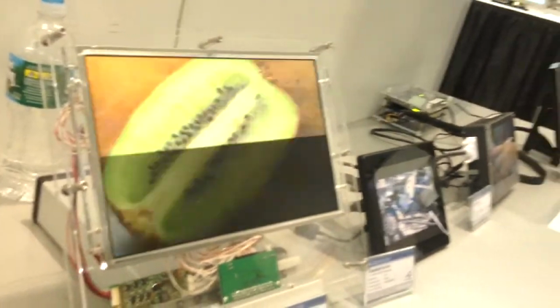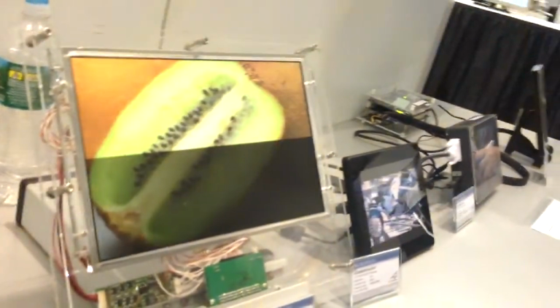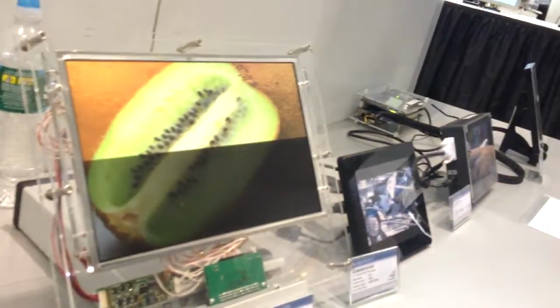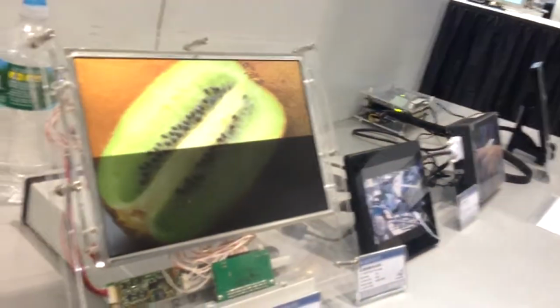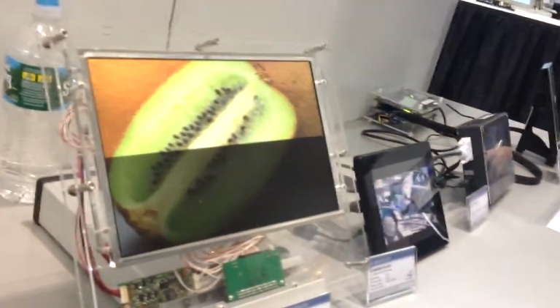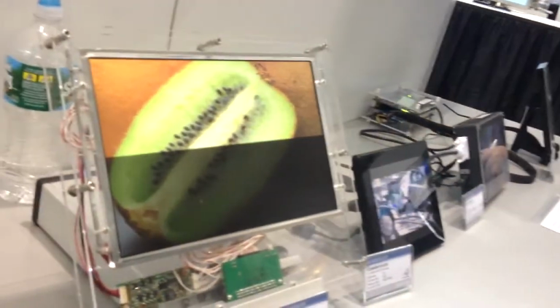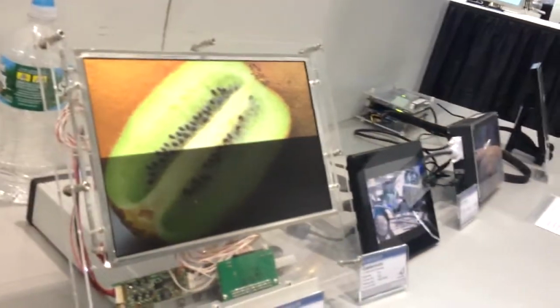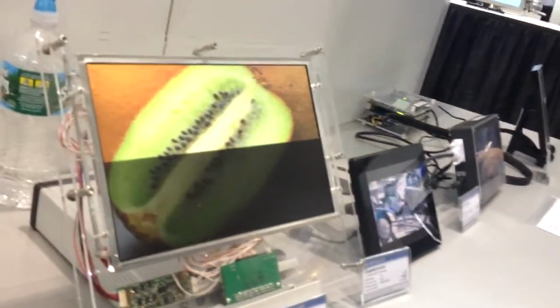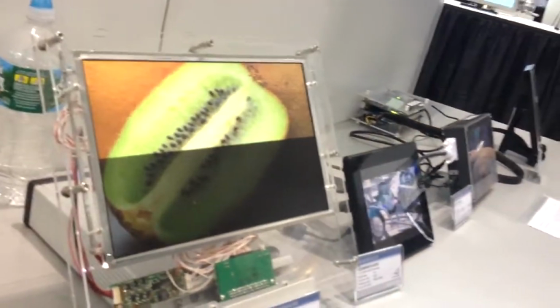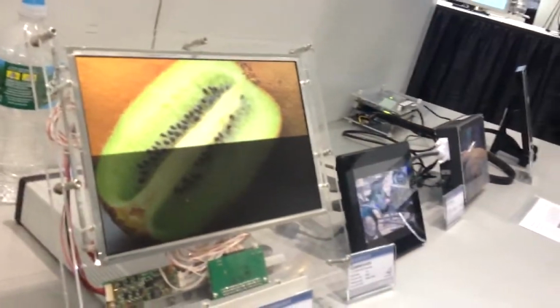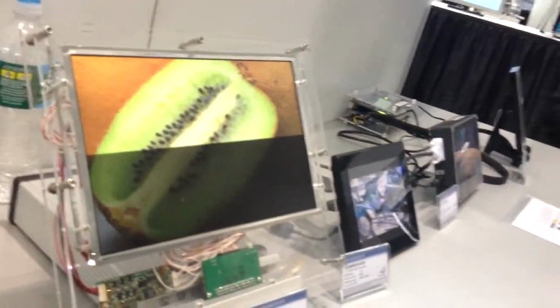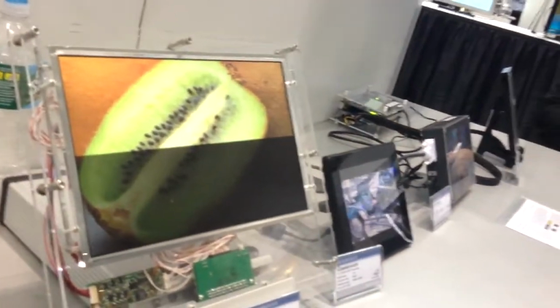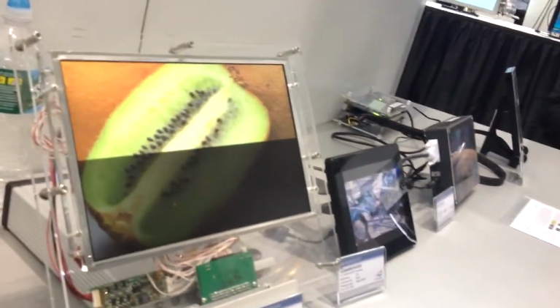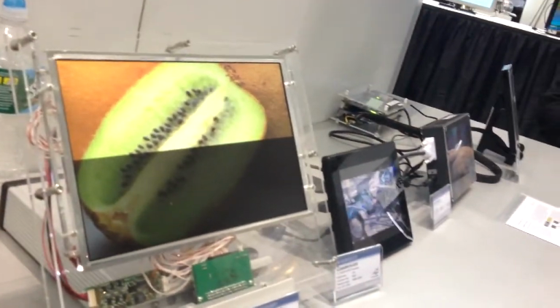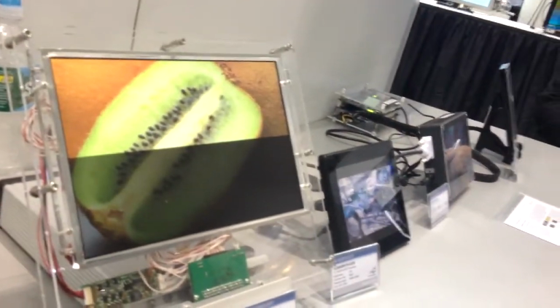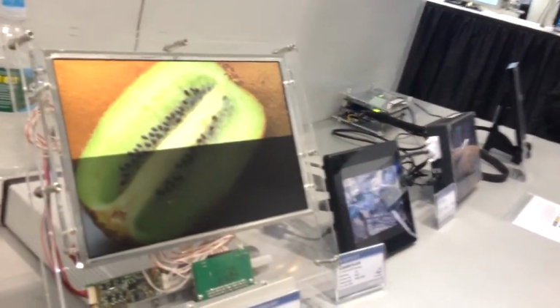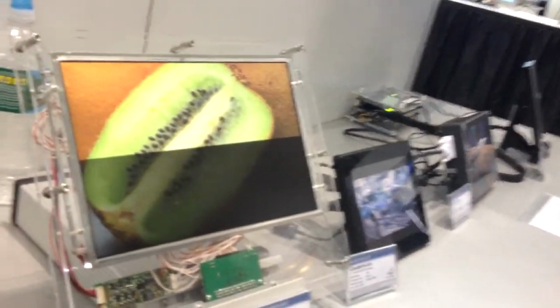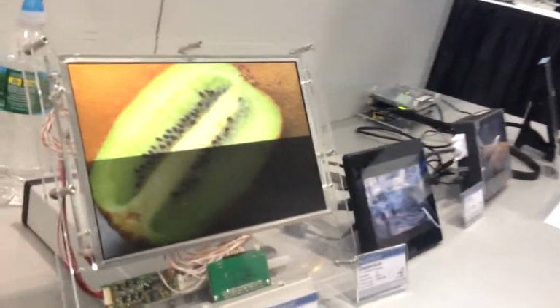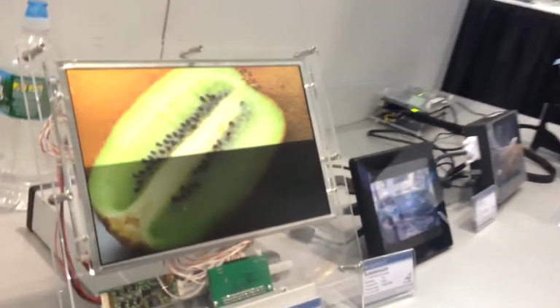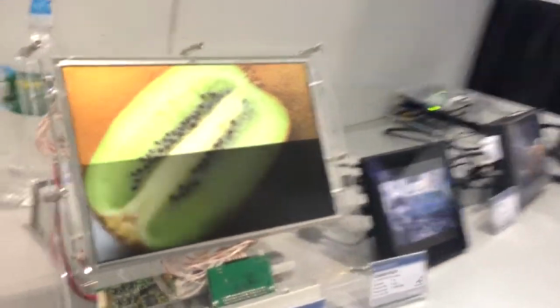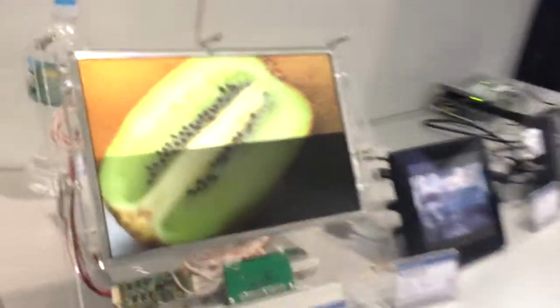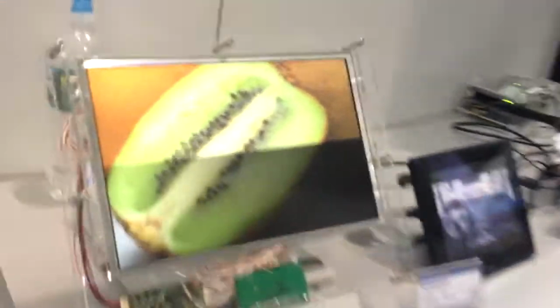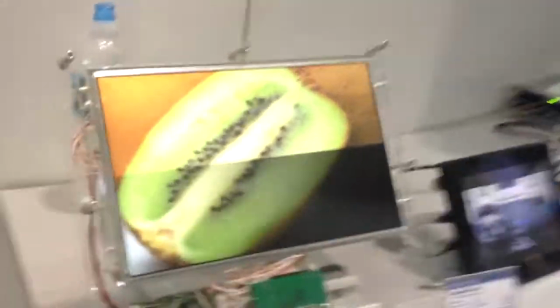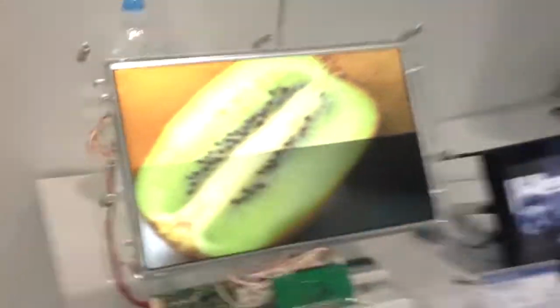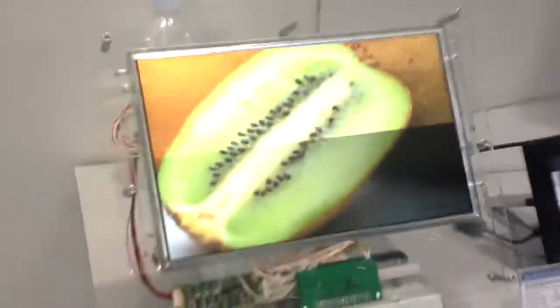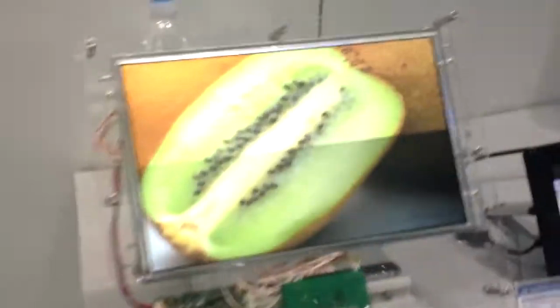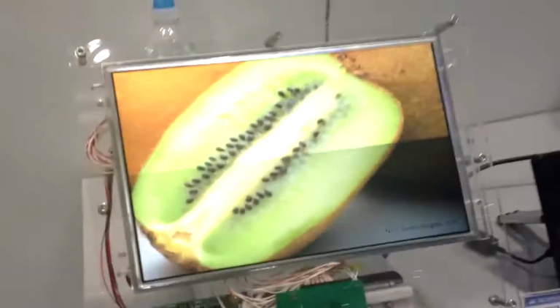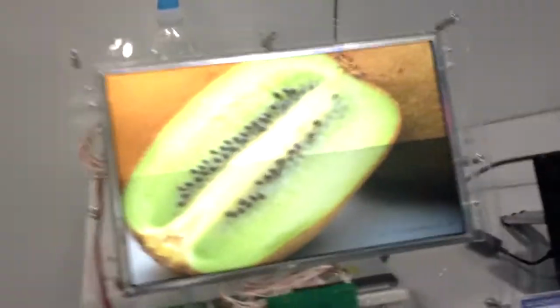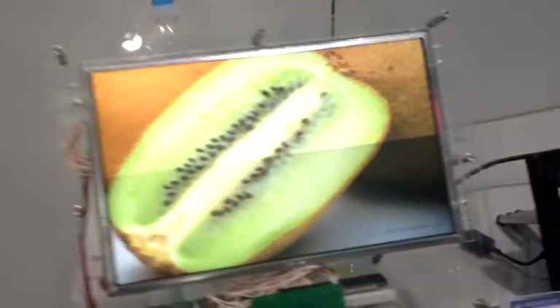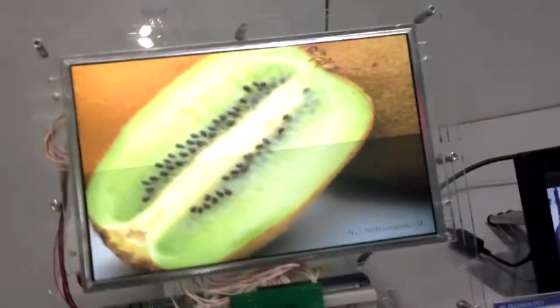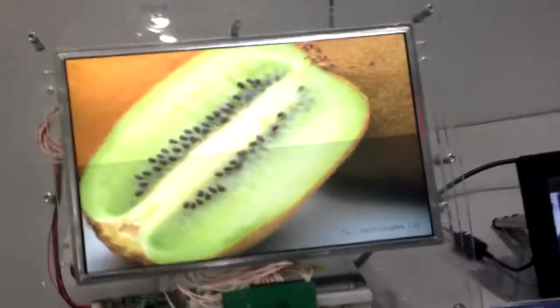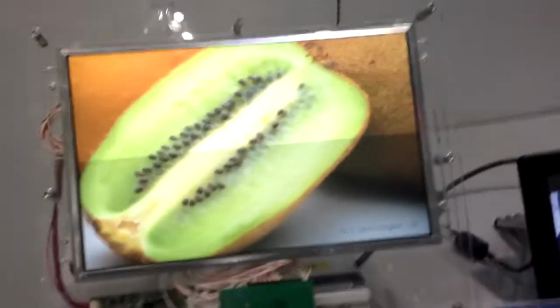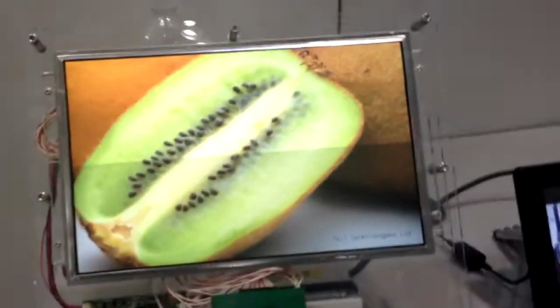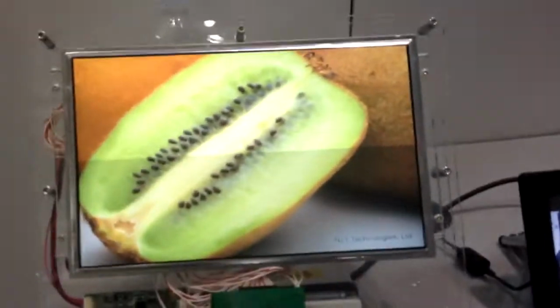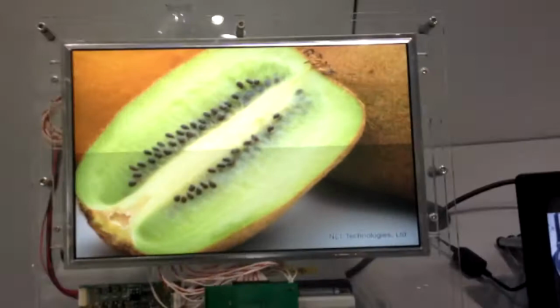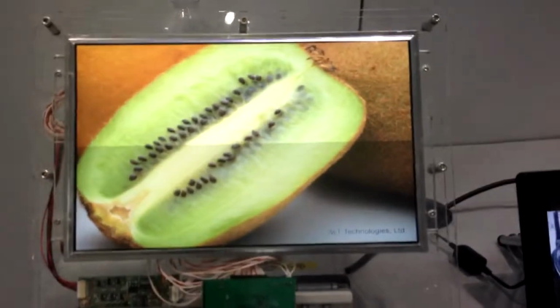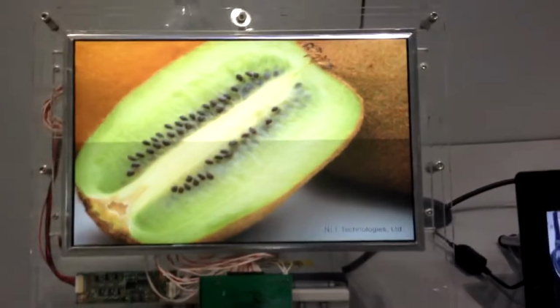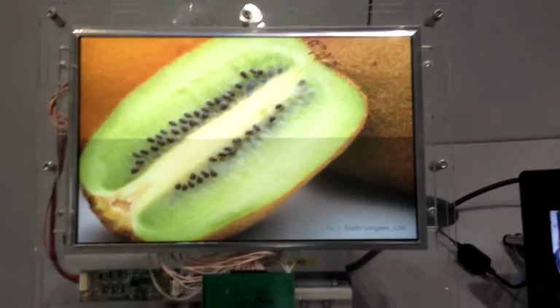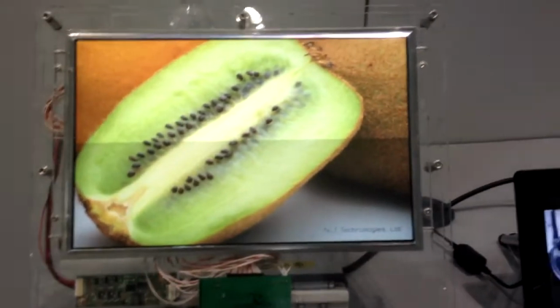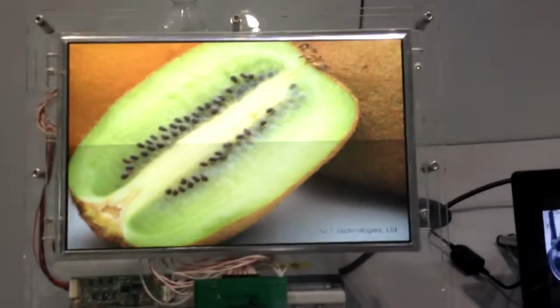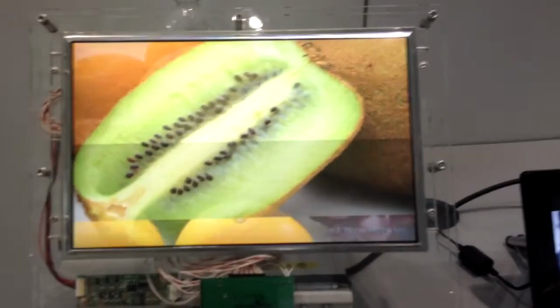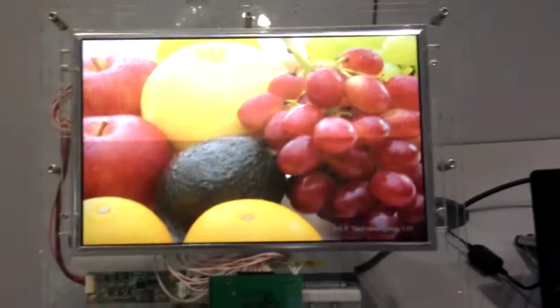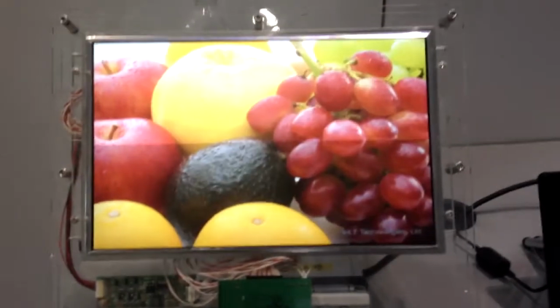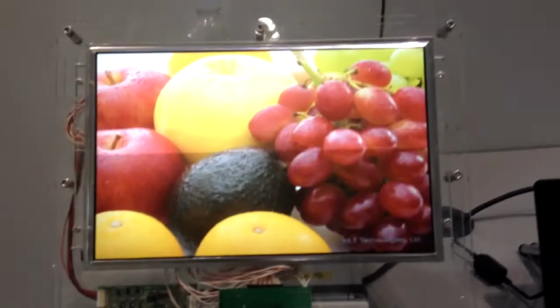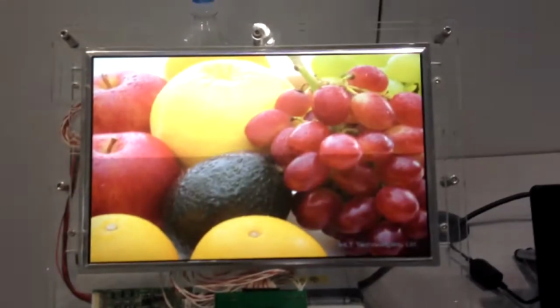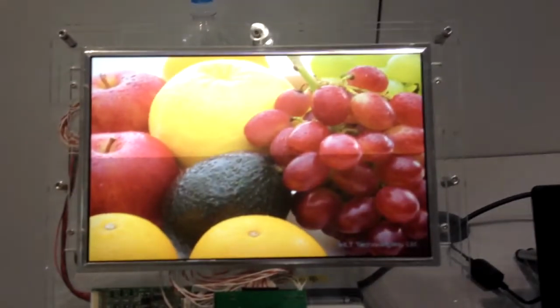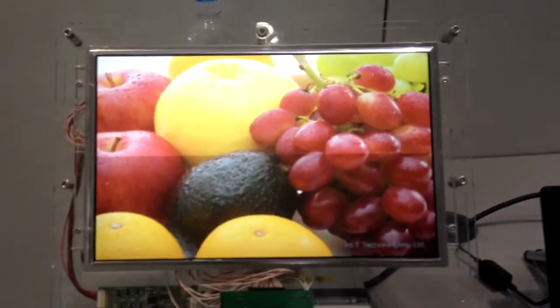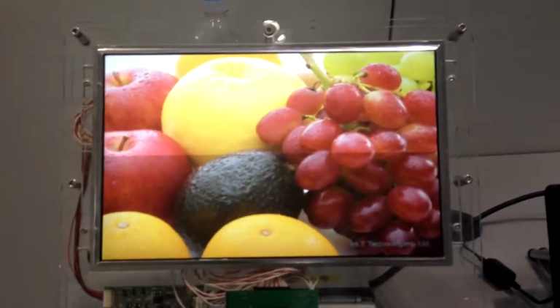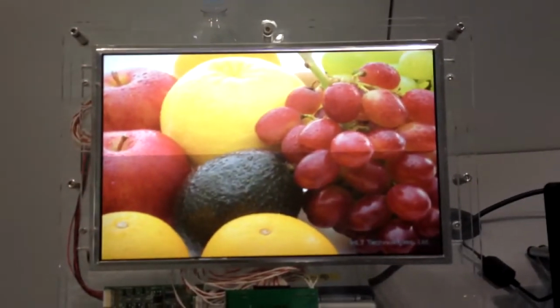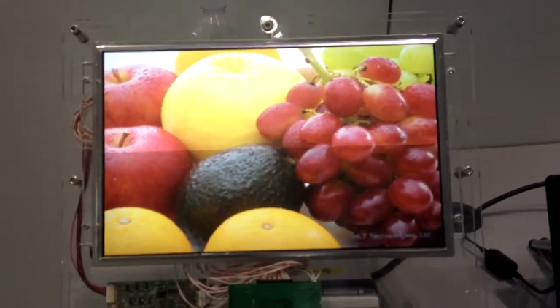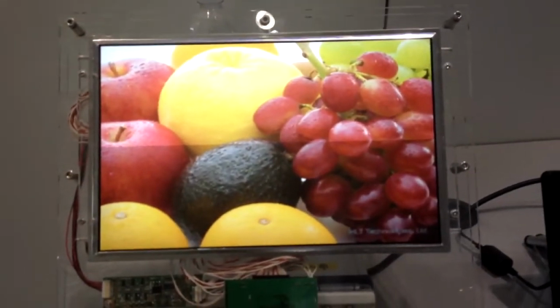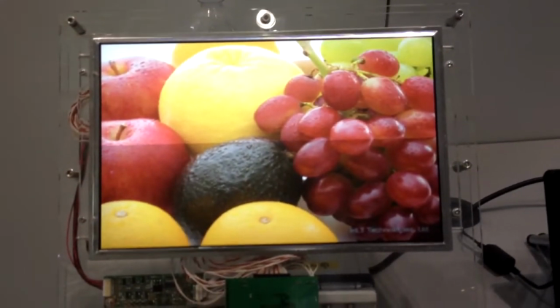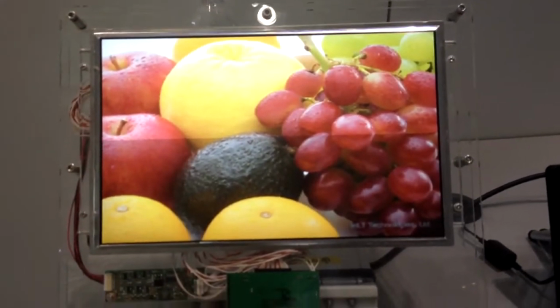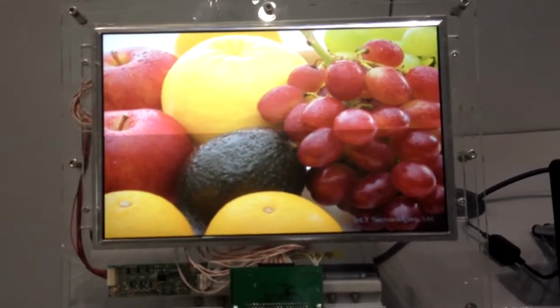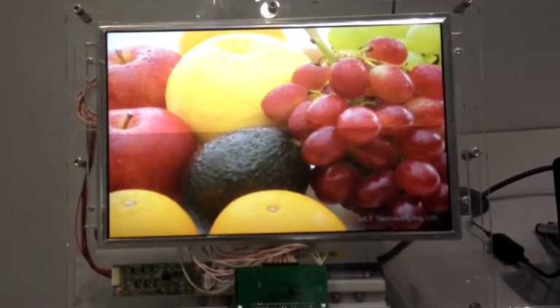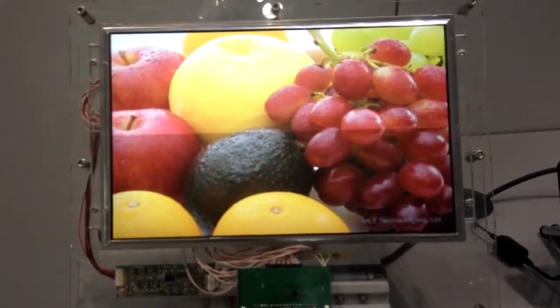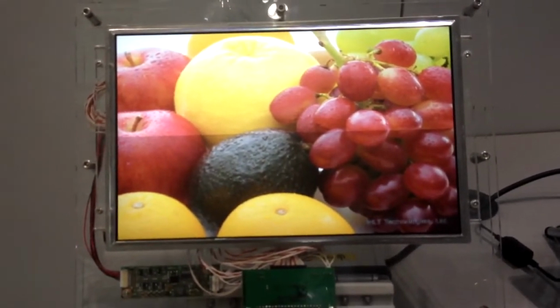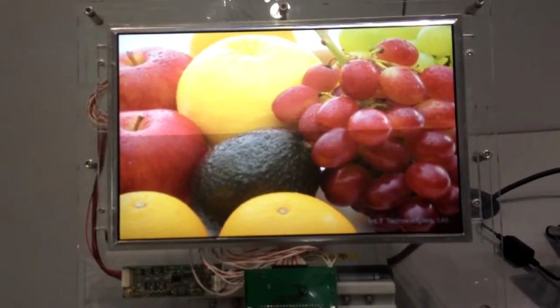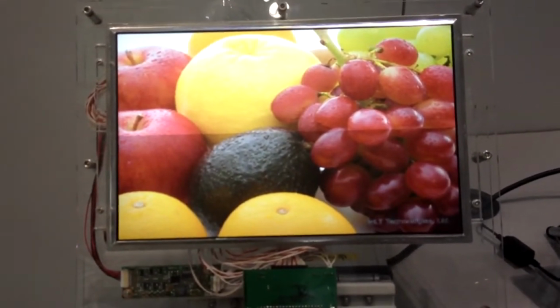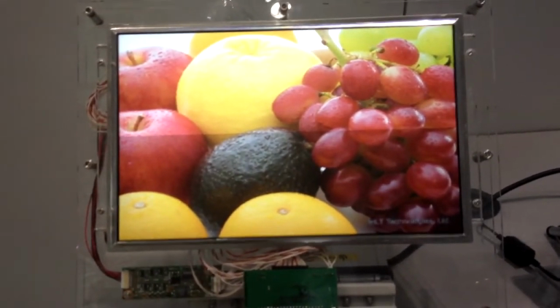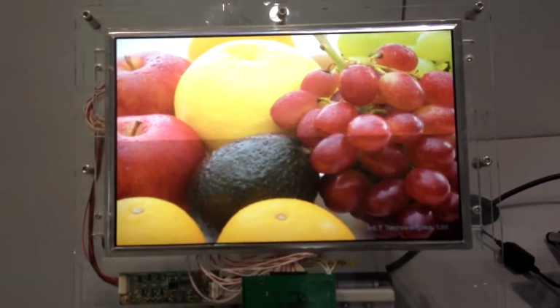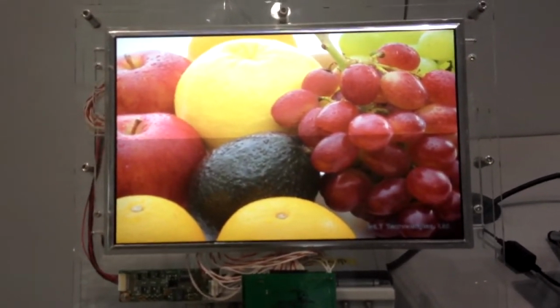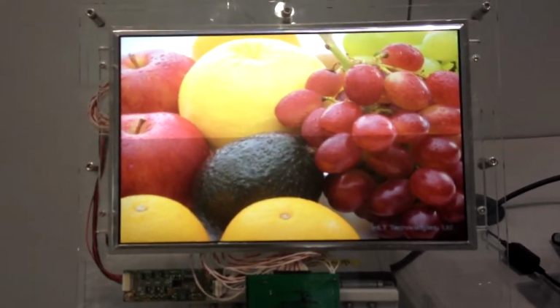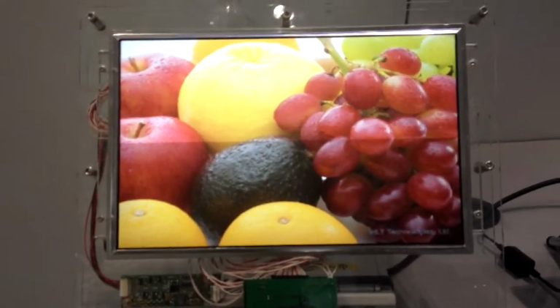It looks like it's maybe about plus or minus 30 degrees — maybe 35 degrees.